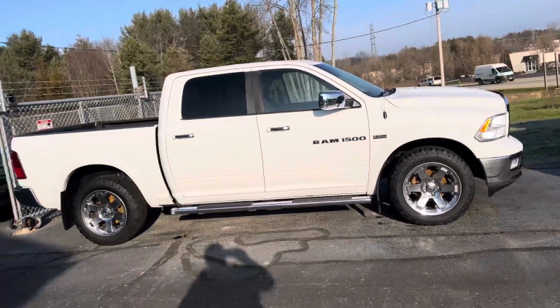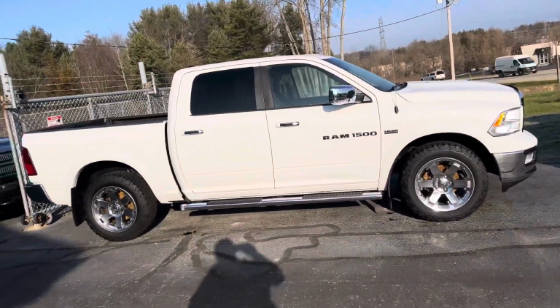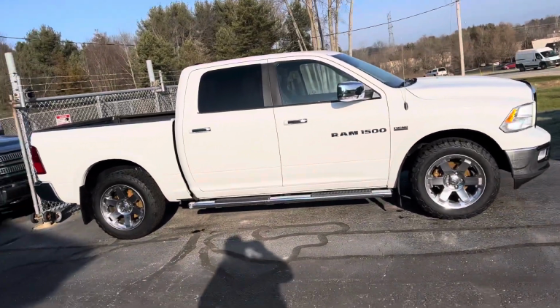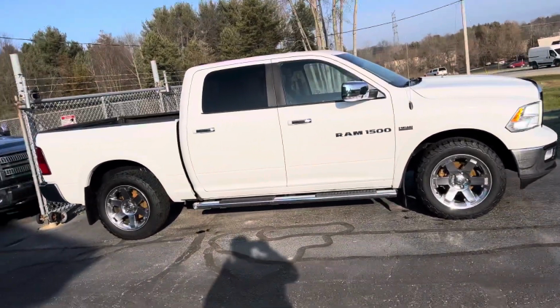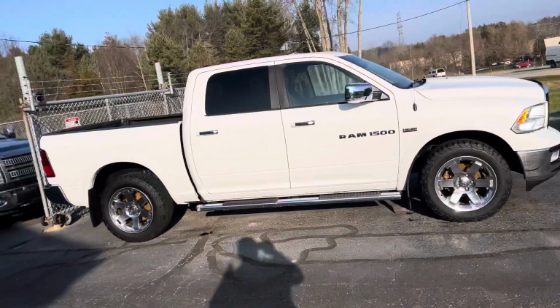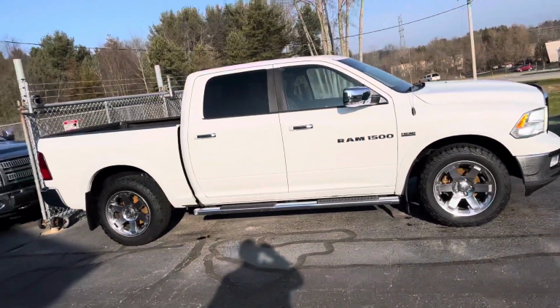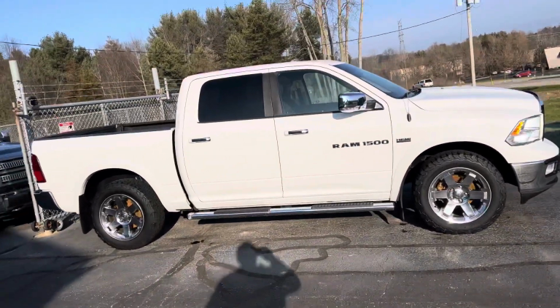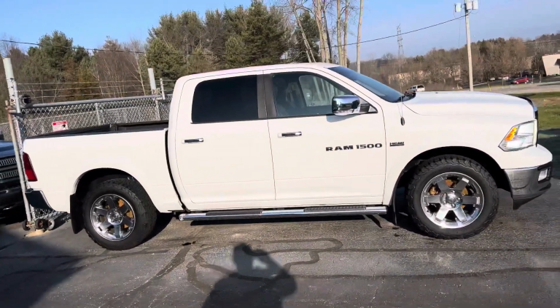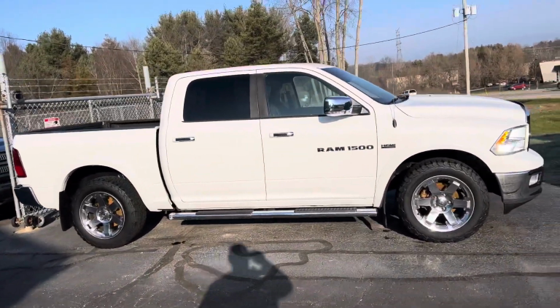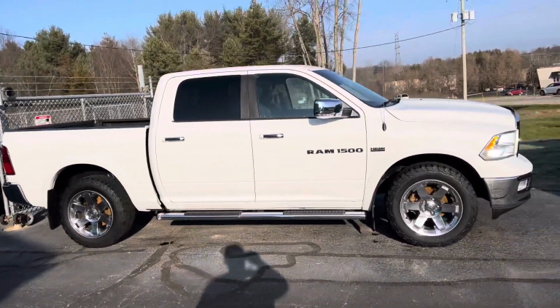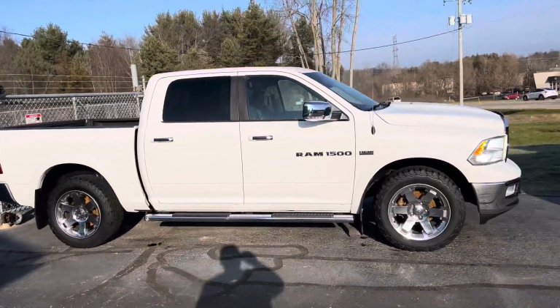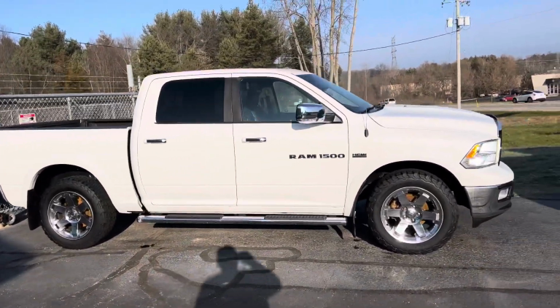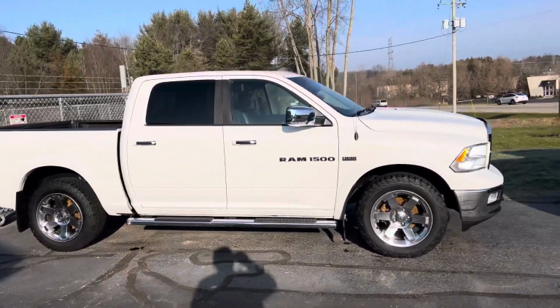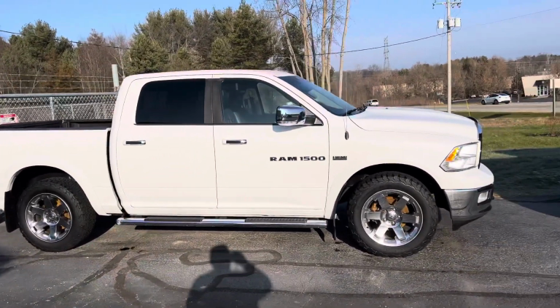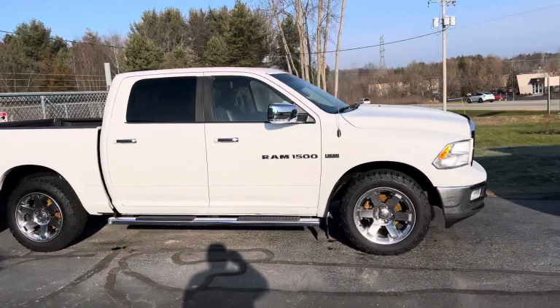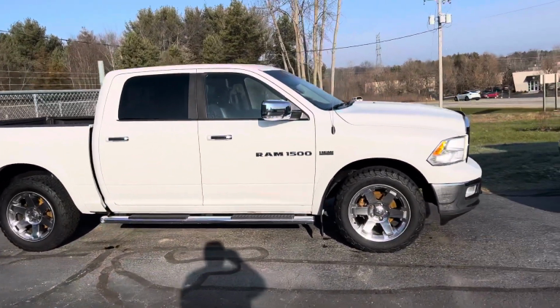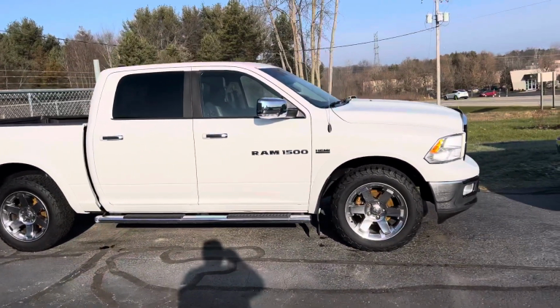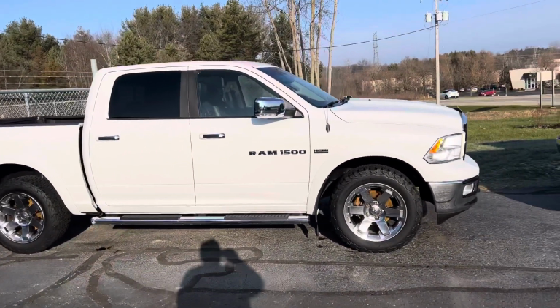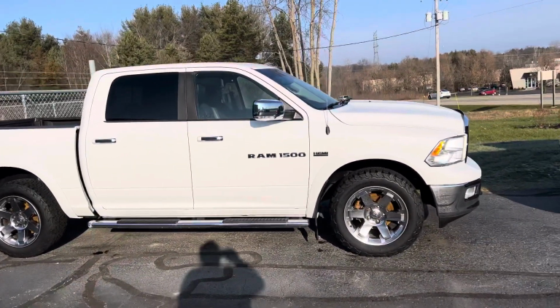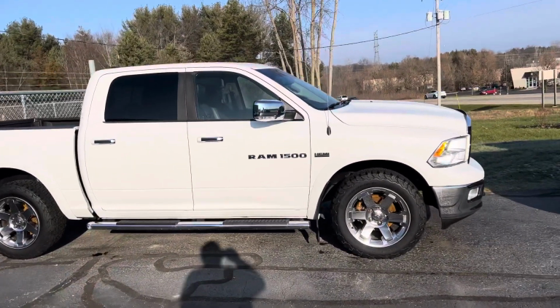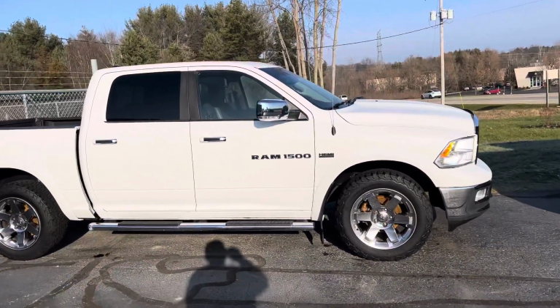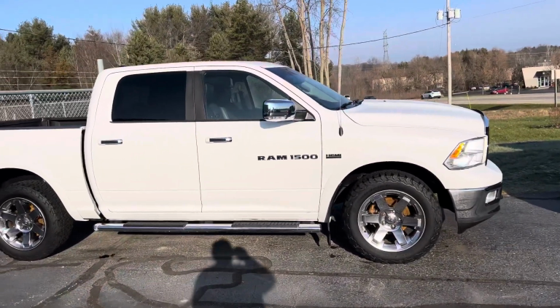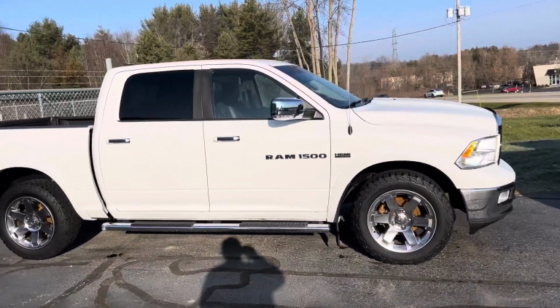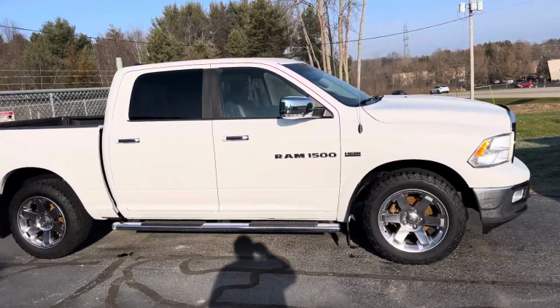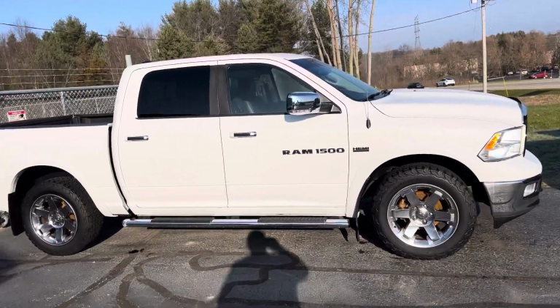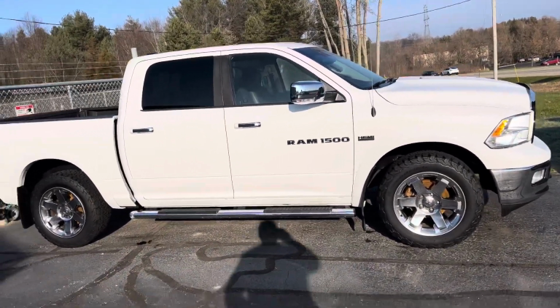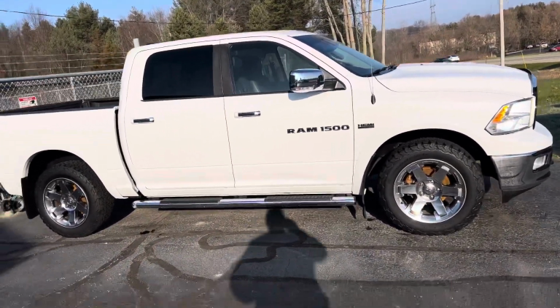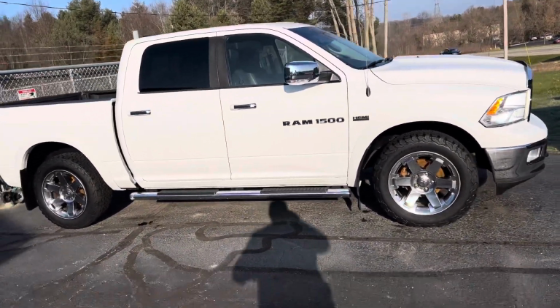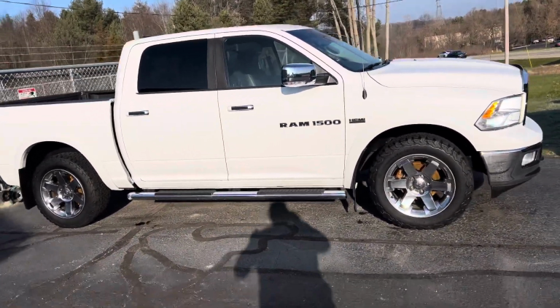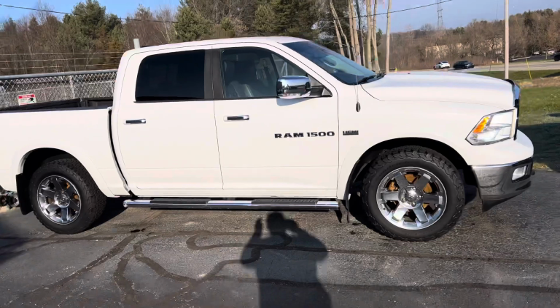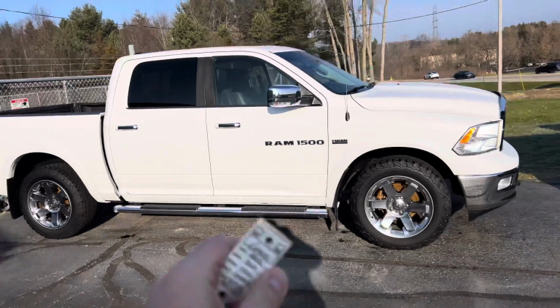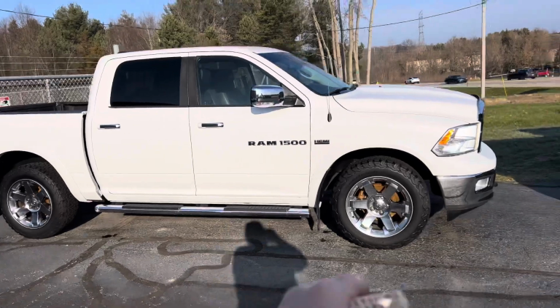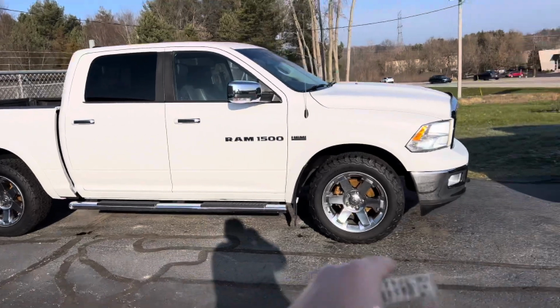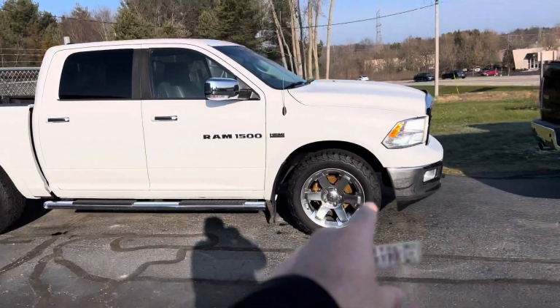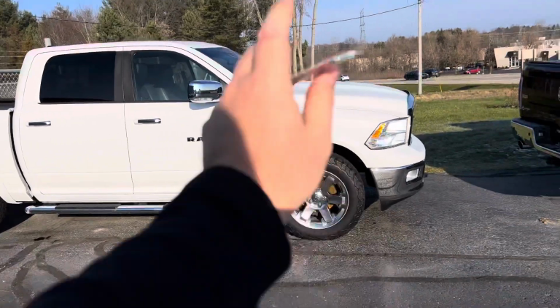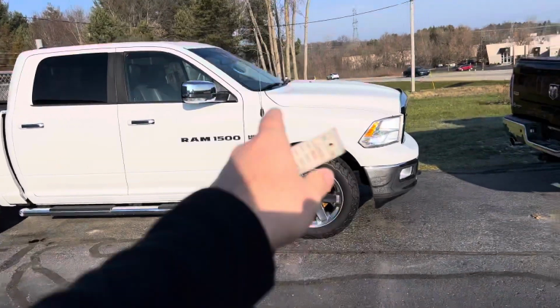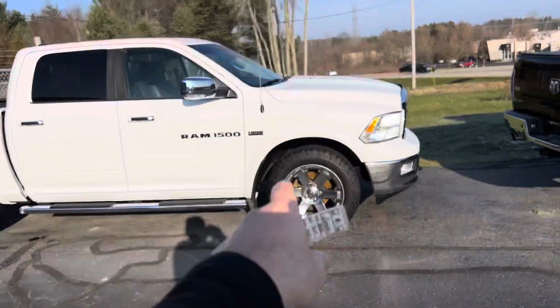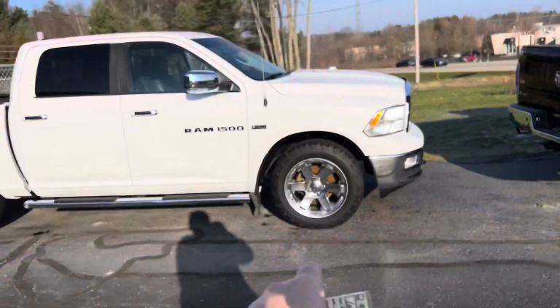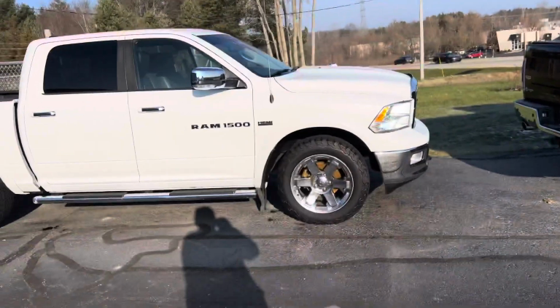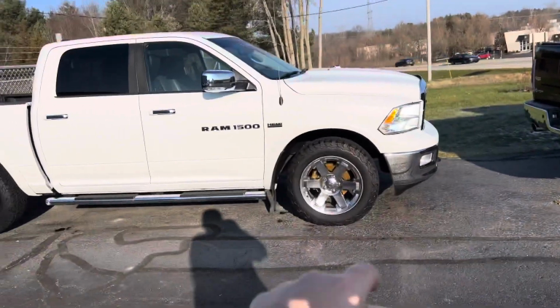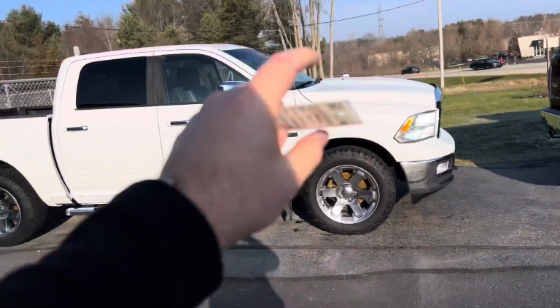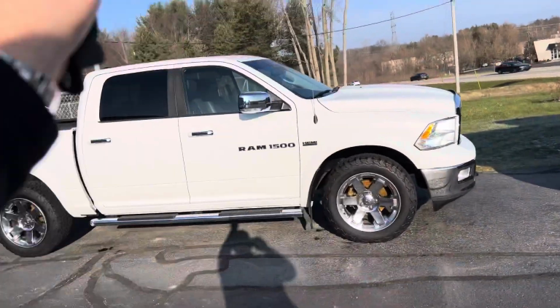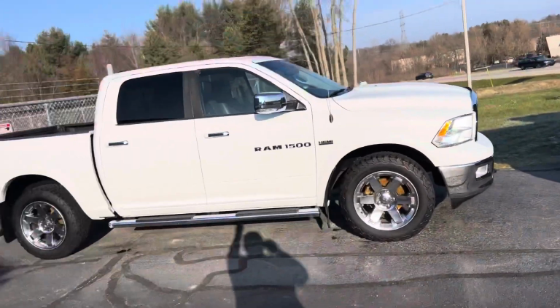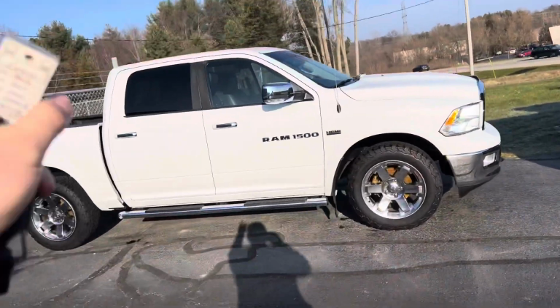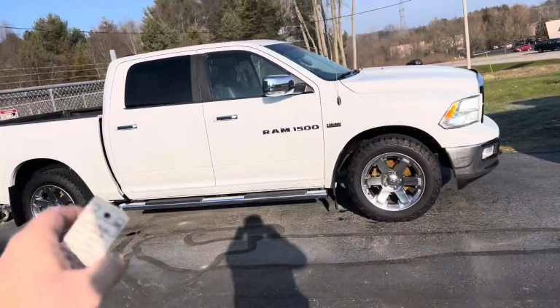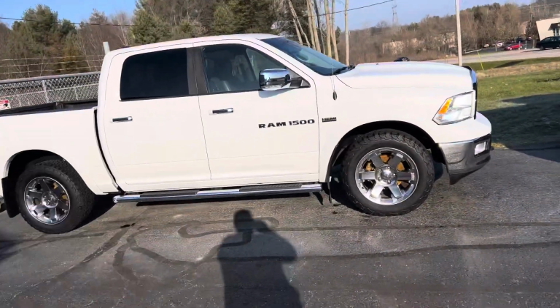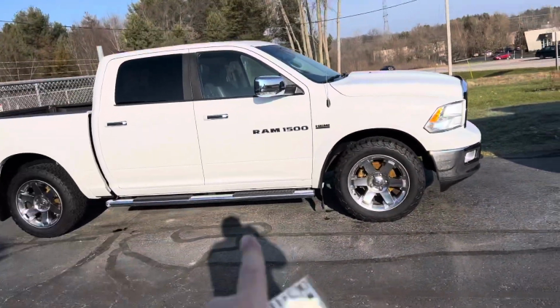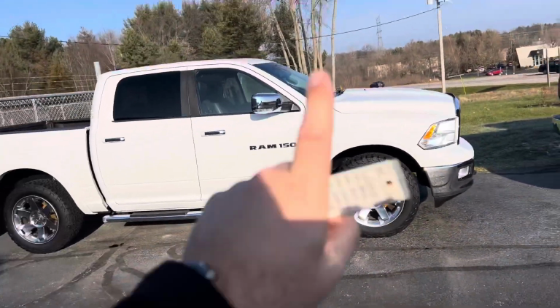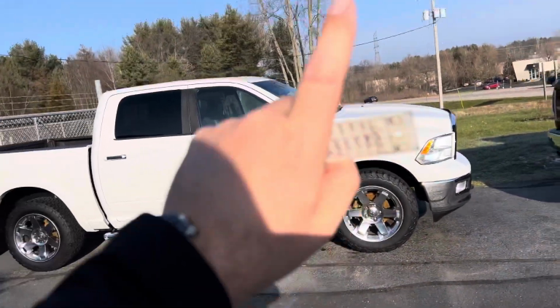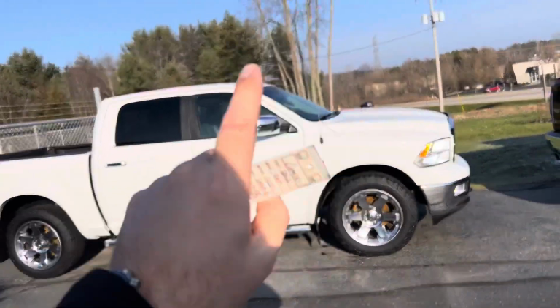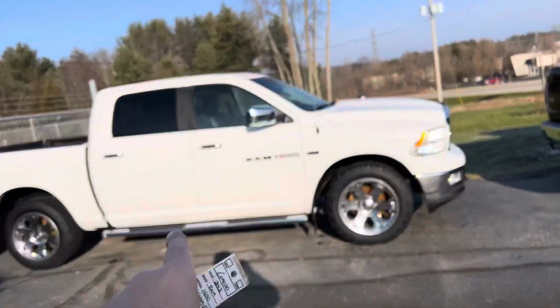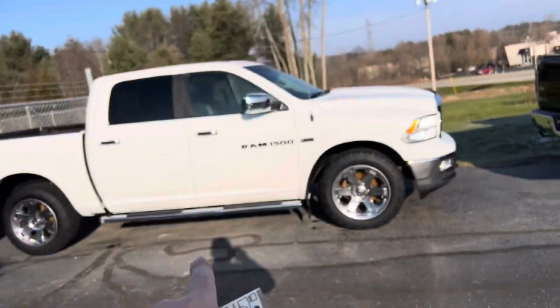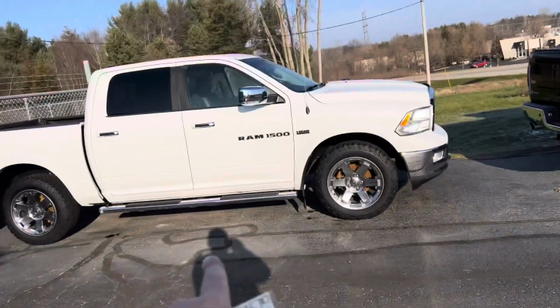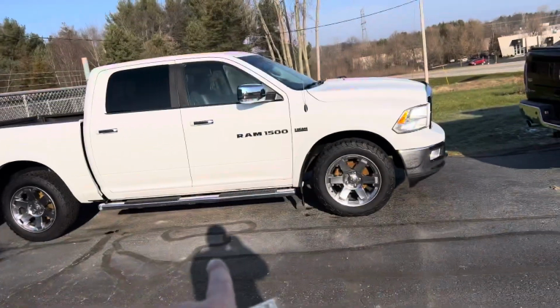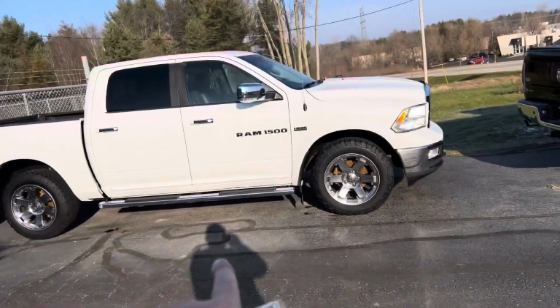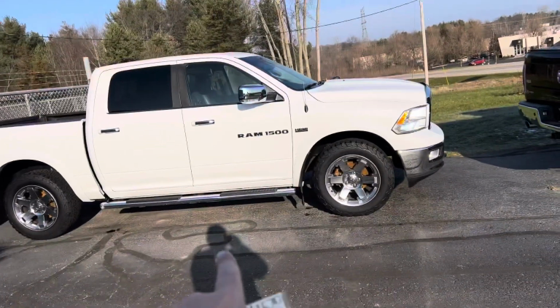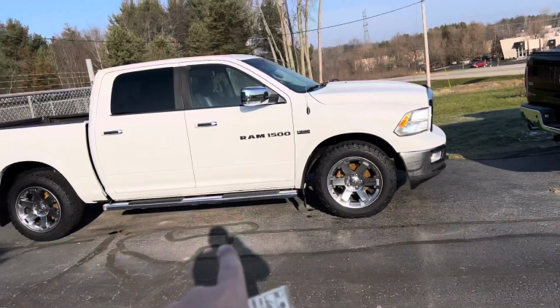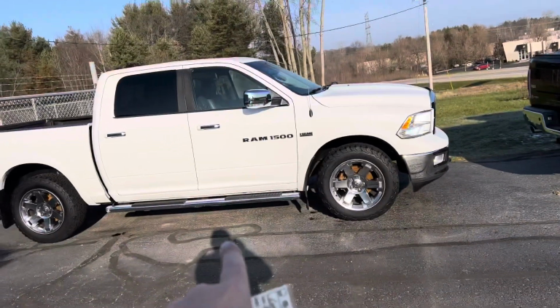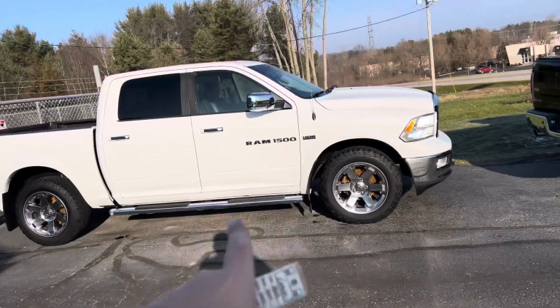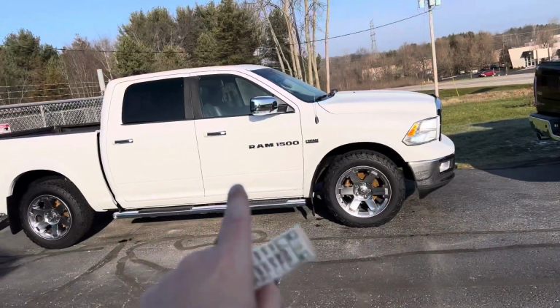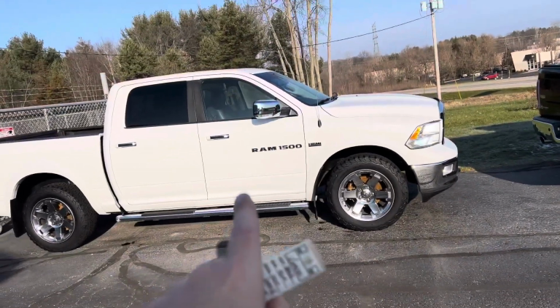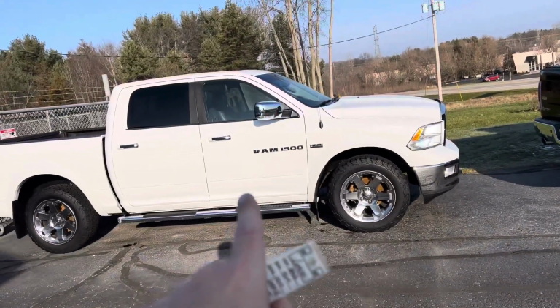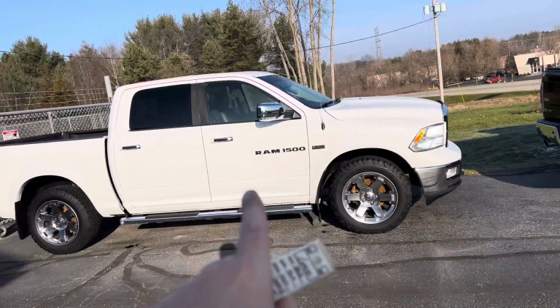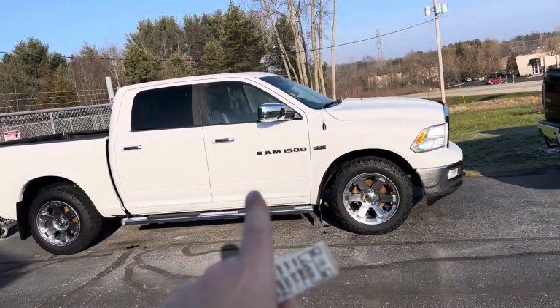2012 Ram, Laramie, Hemi, Crew, with the 20s, with the BFGs, with new brakes, with the Laramie package.